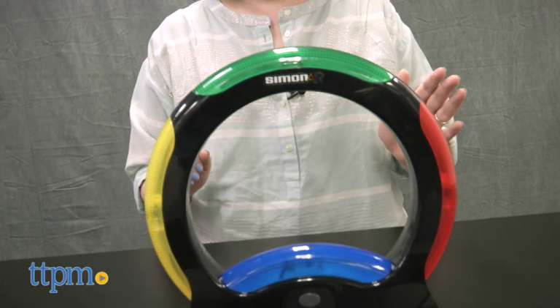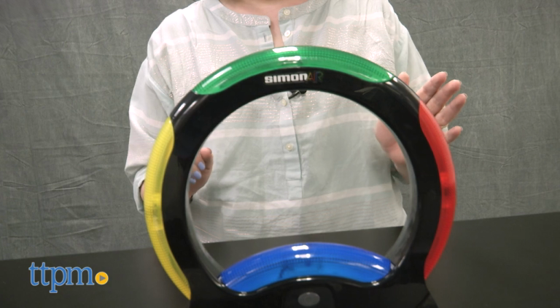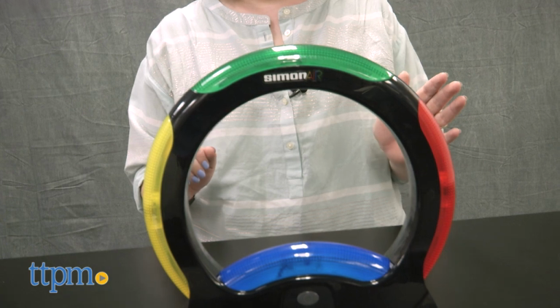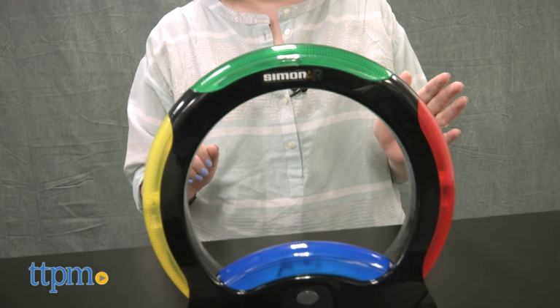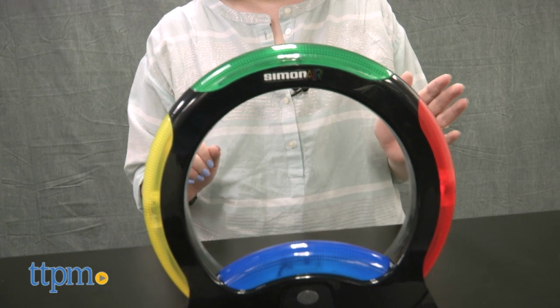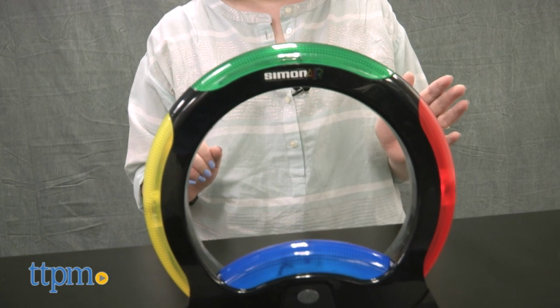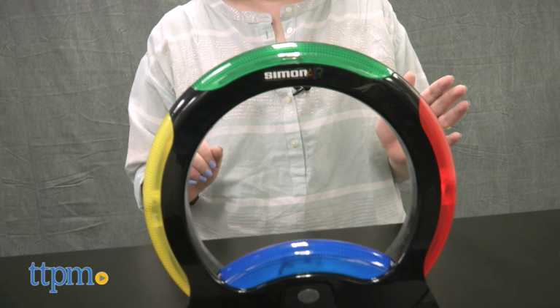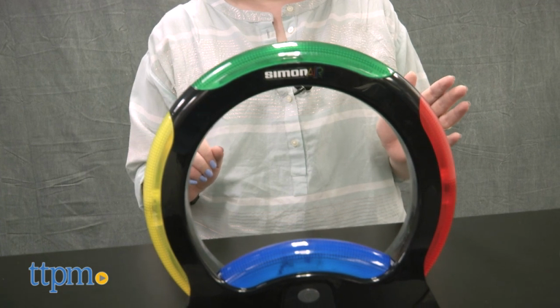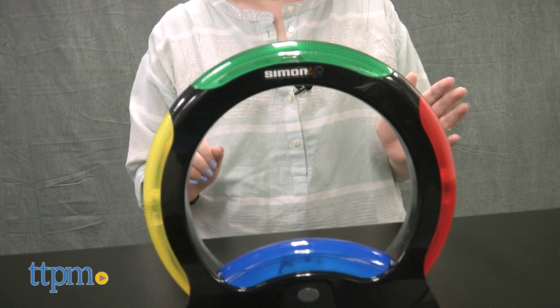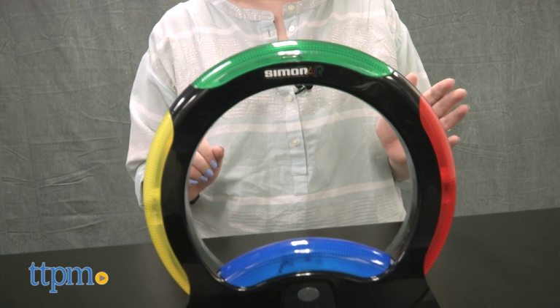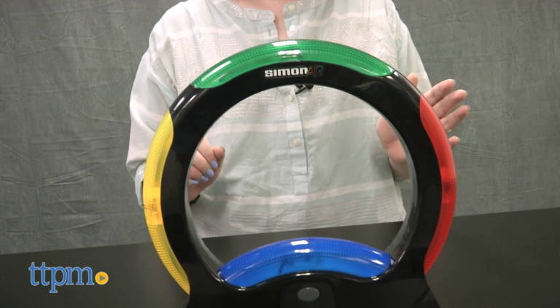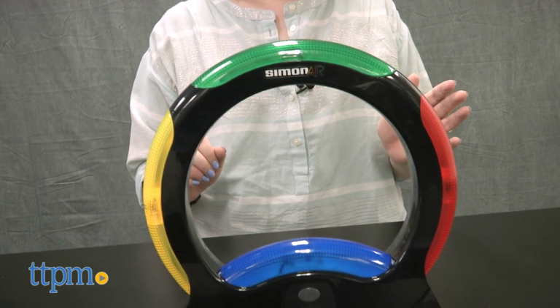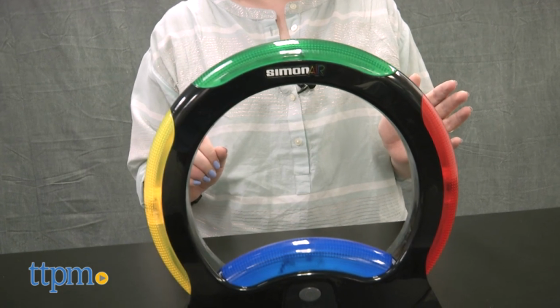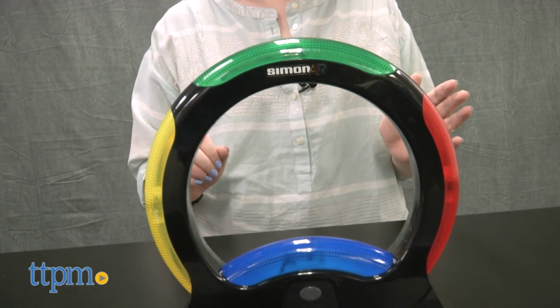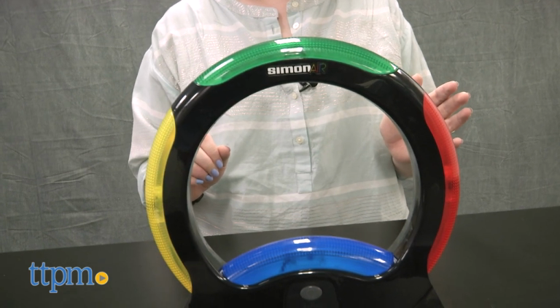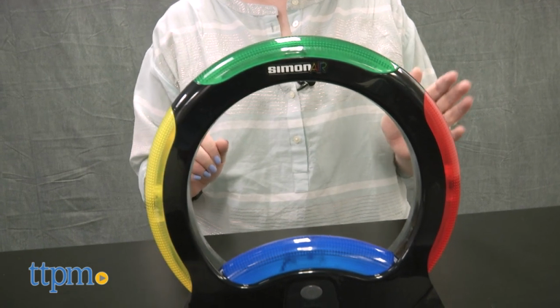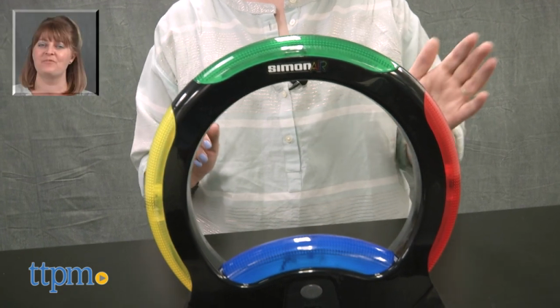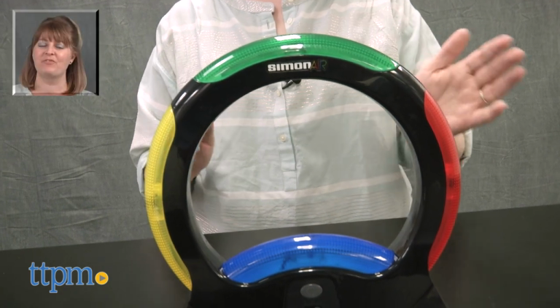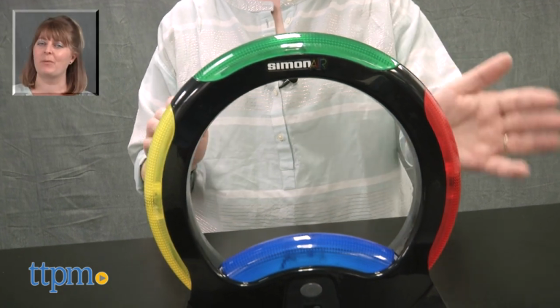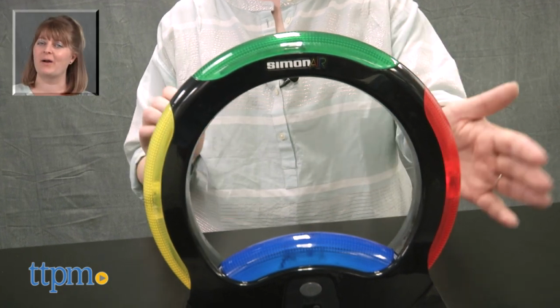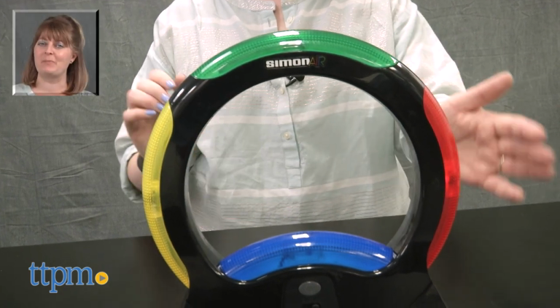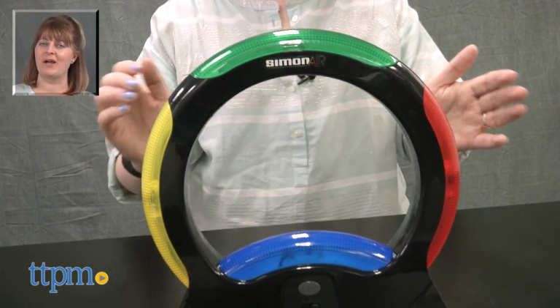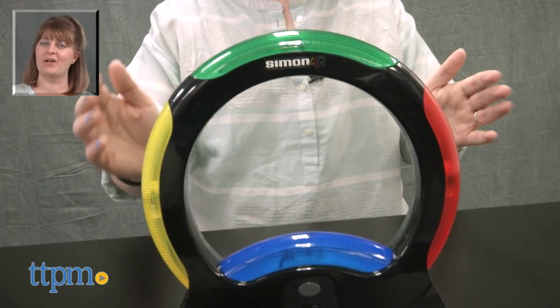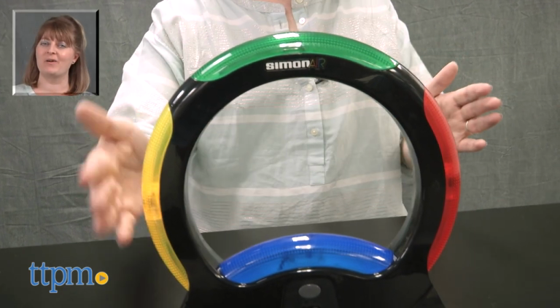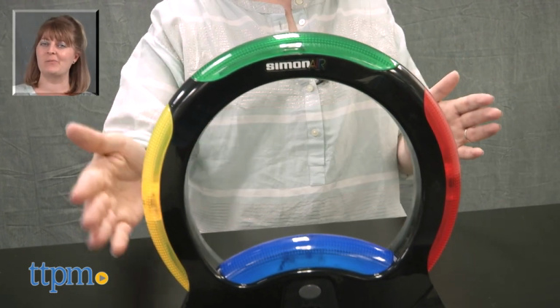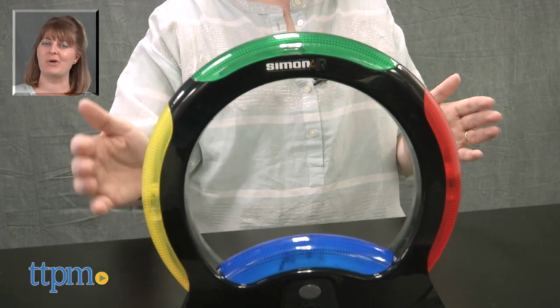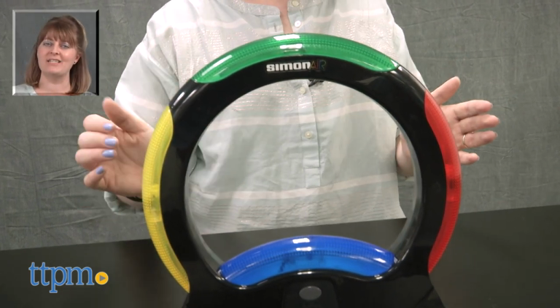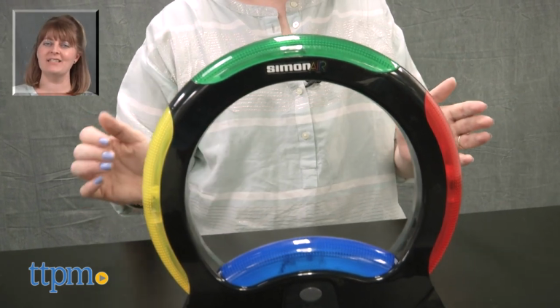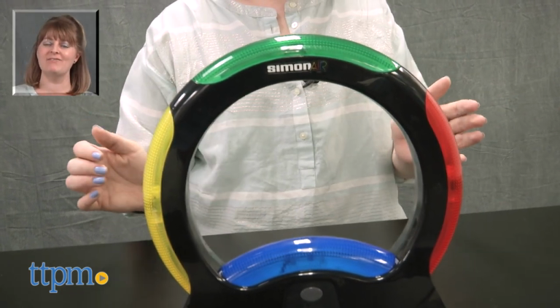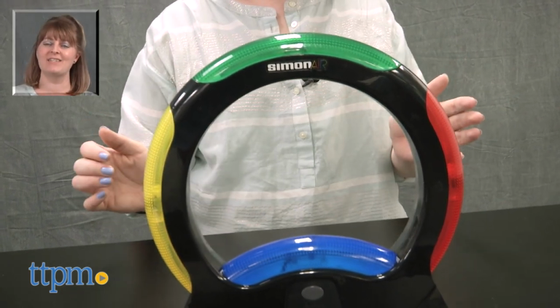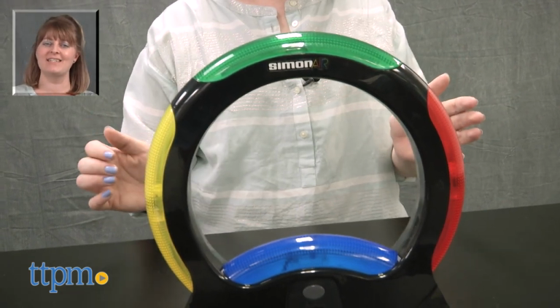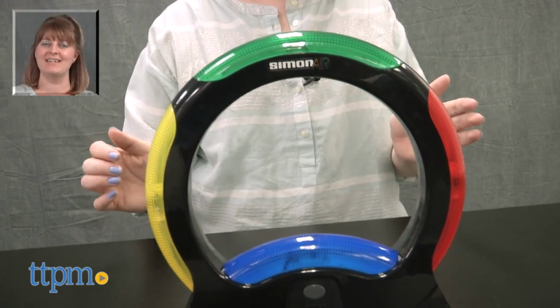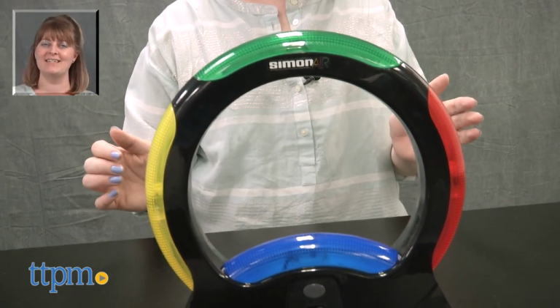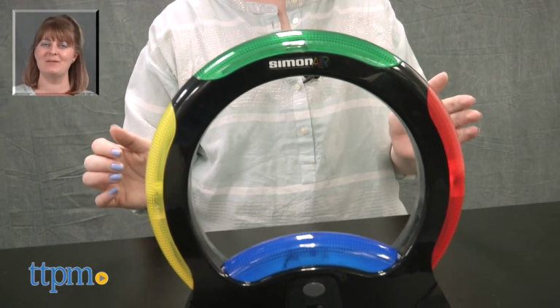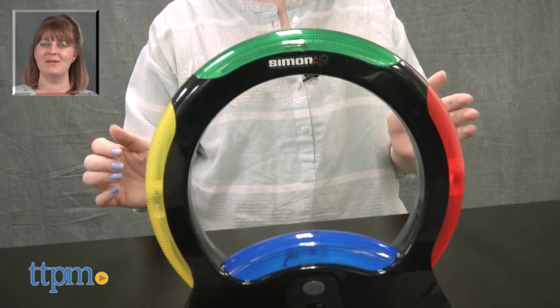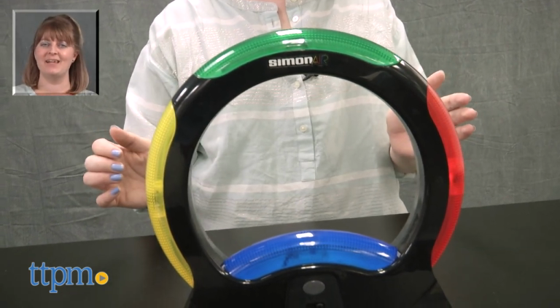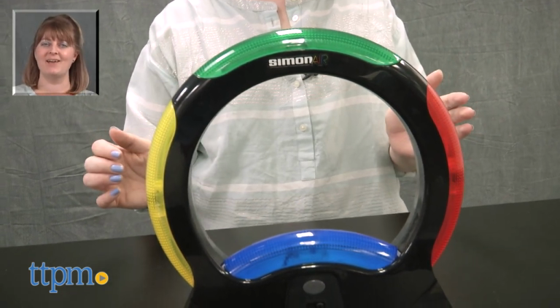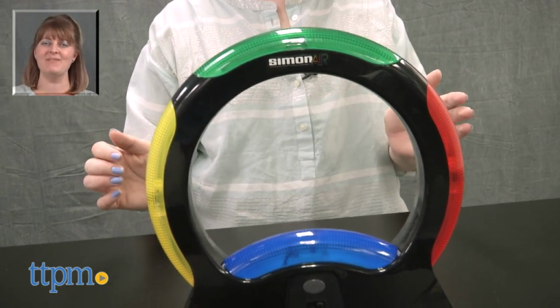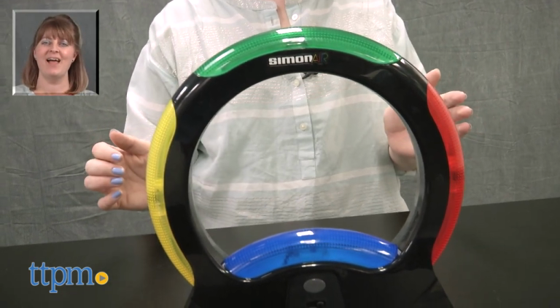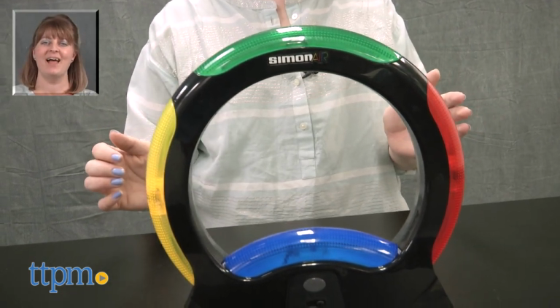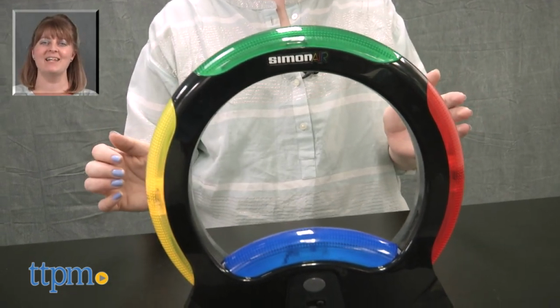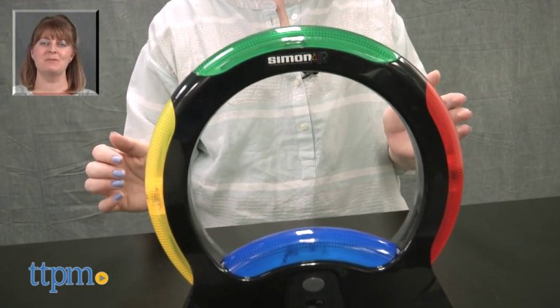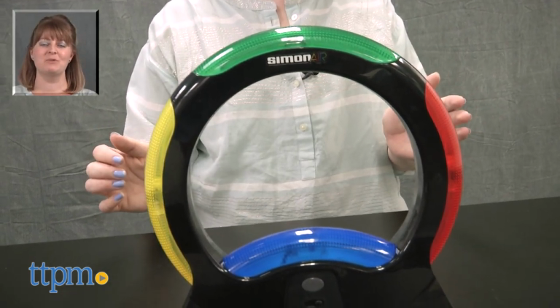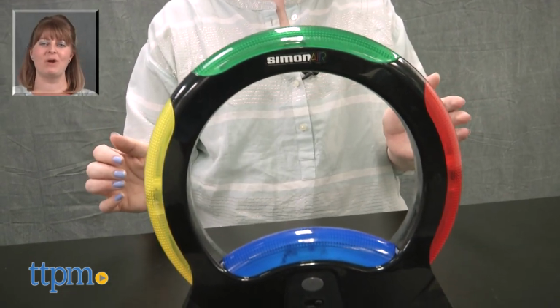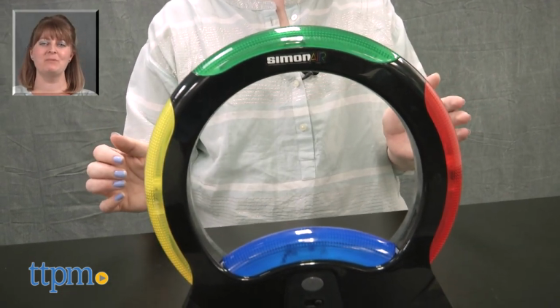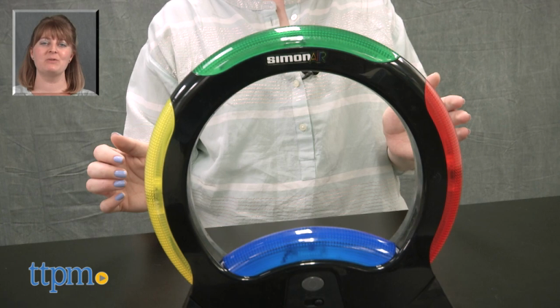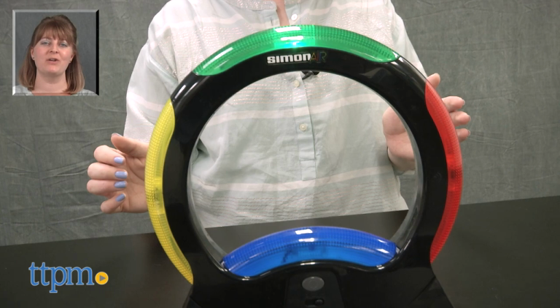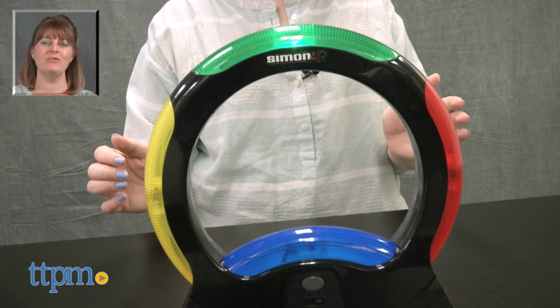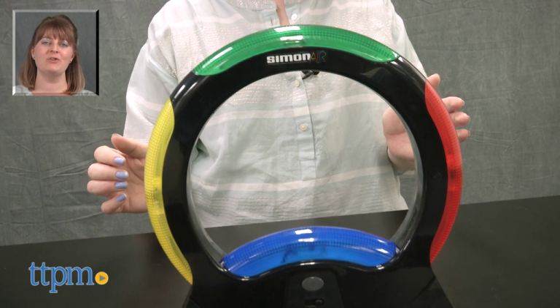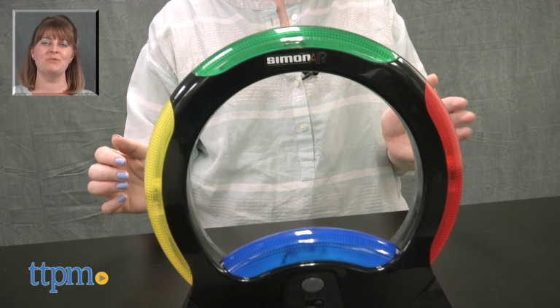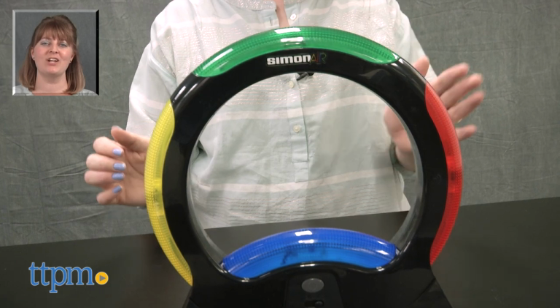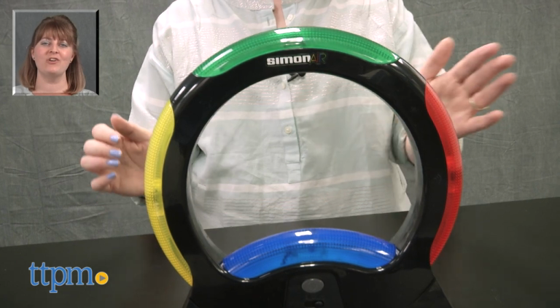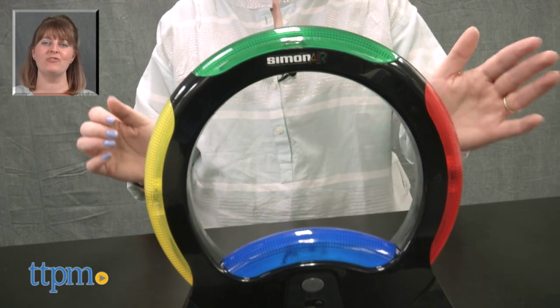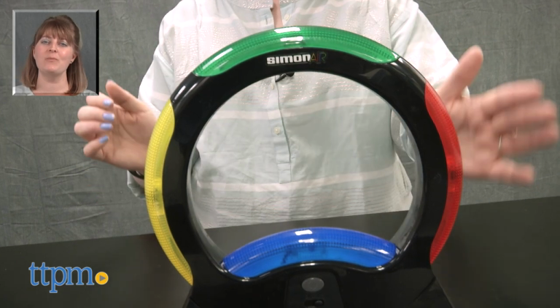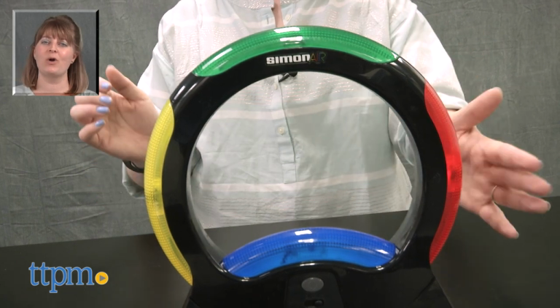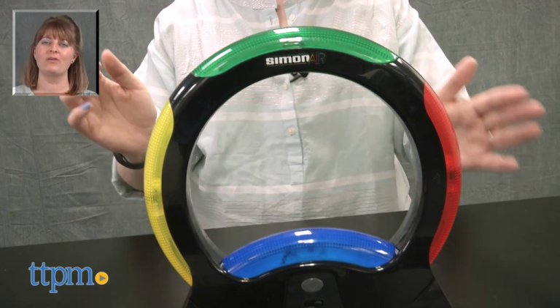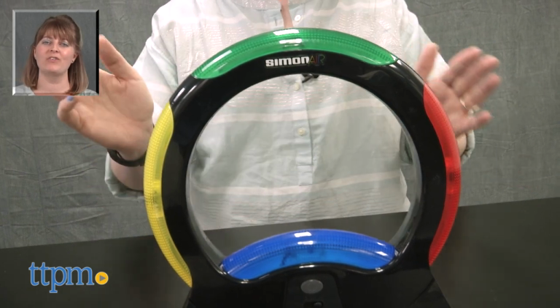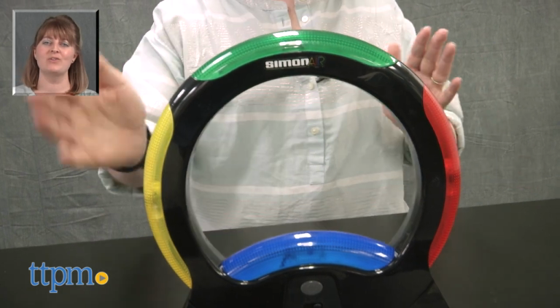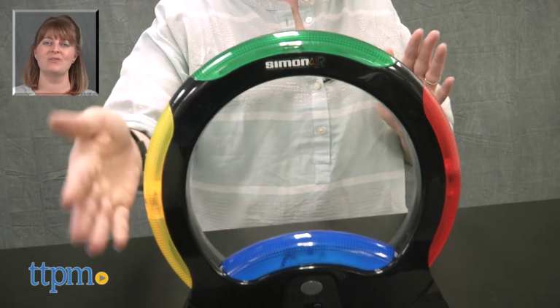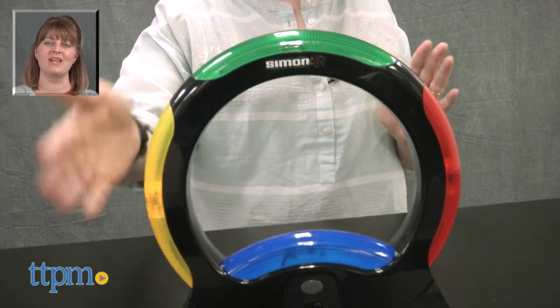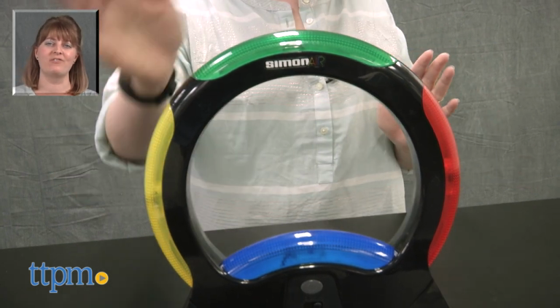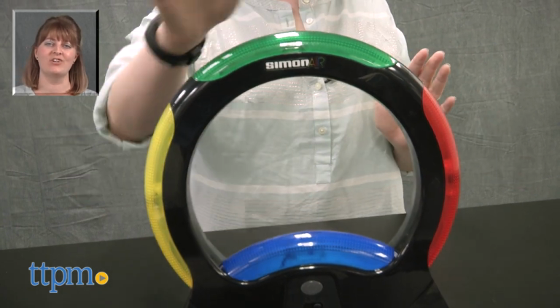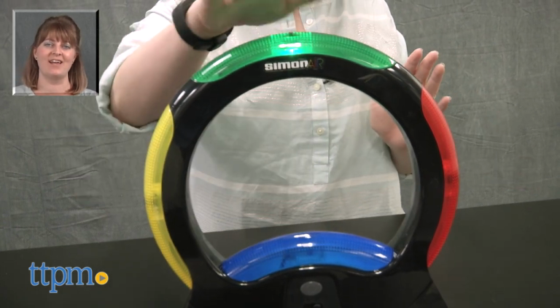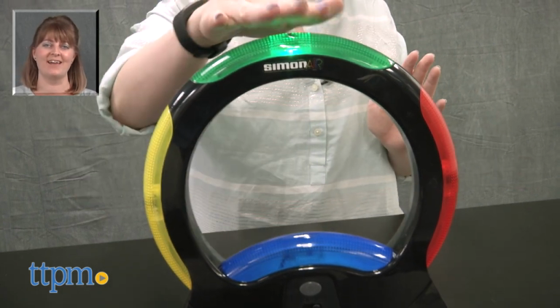Simon Air is for ages 8 and up. For where to buy and current prices, visit TTPM, and subscribe to our YouTube channel for more reviews every day.